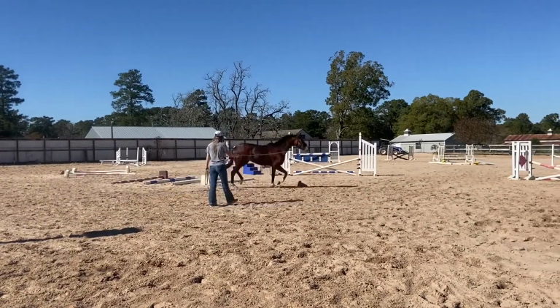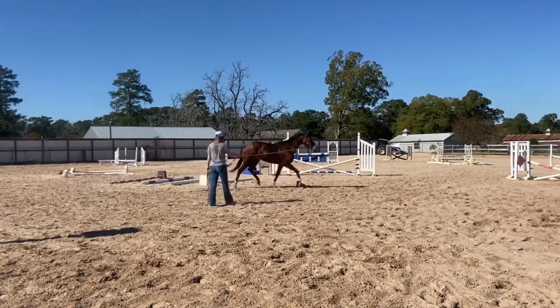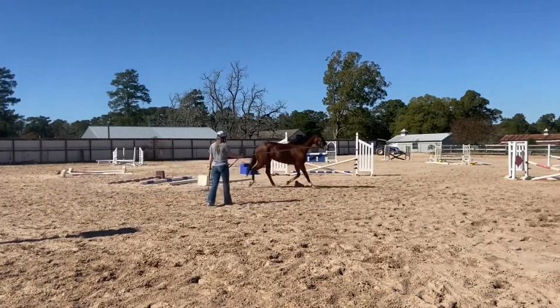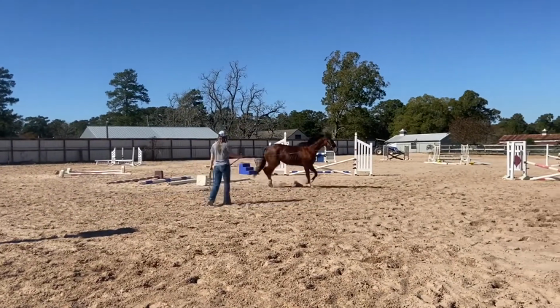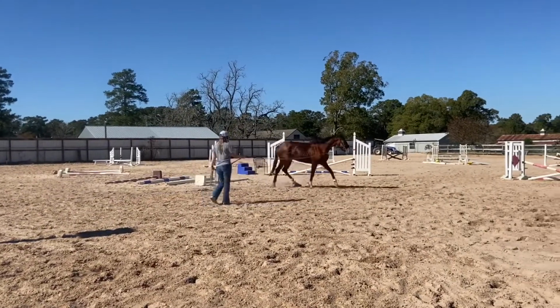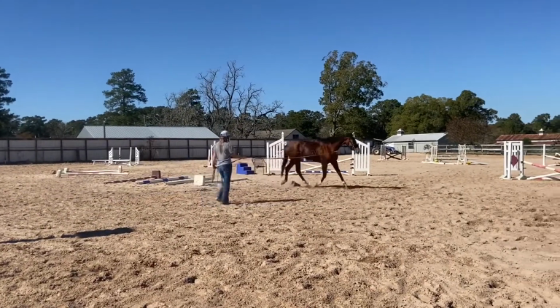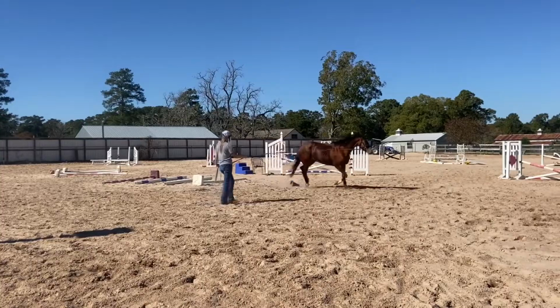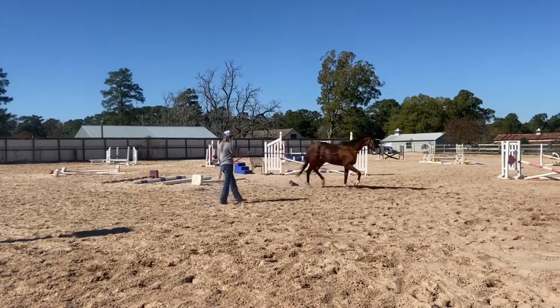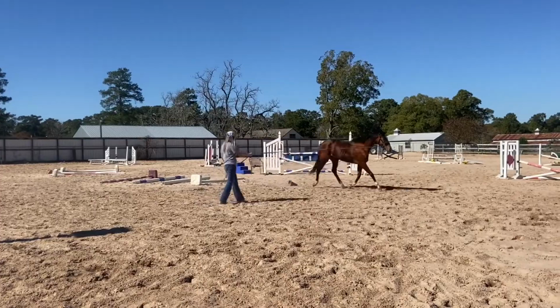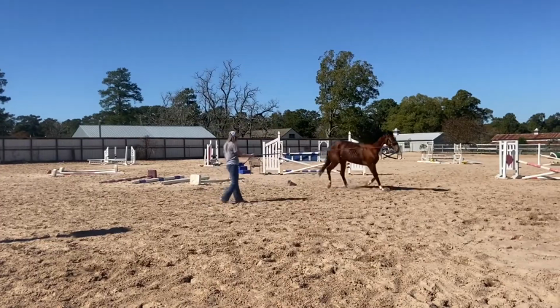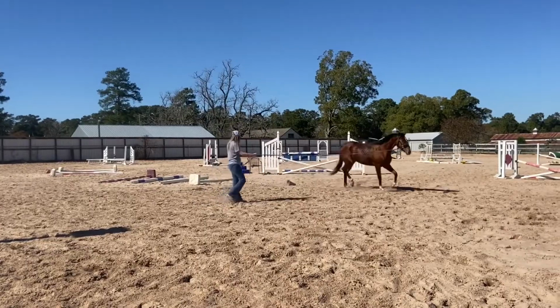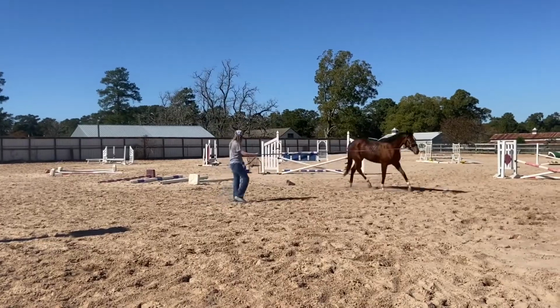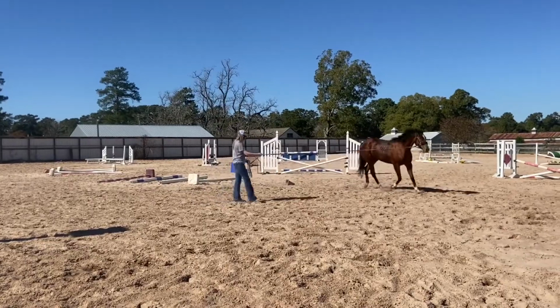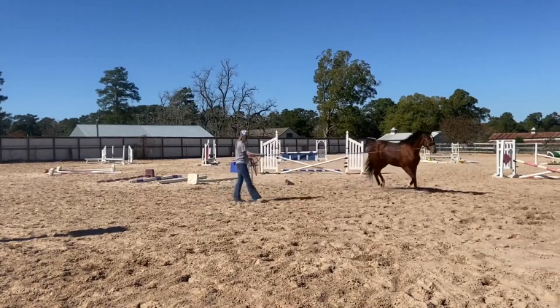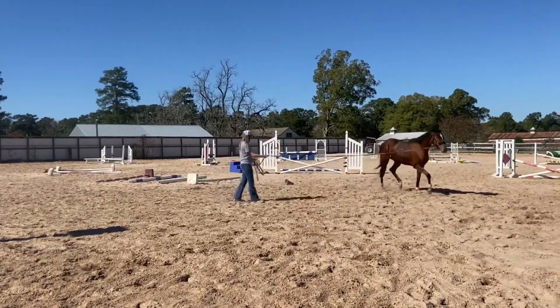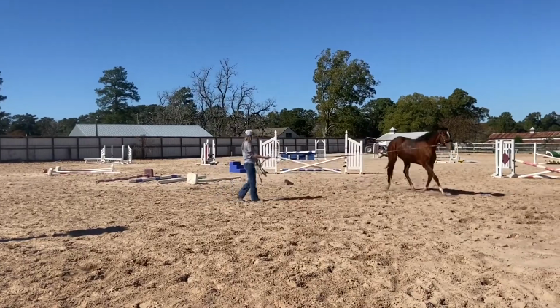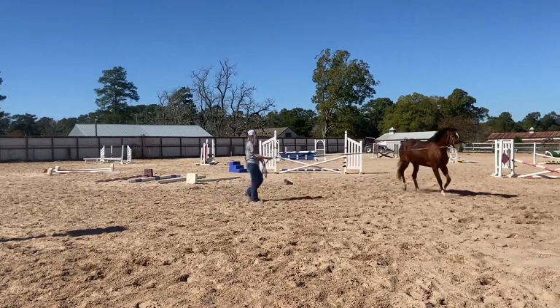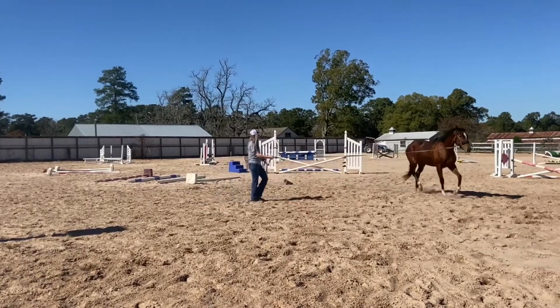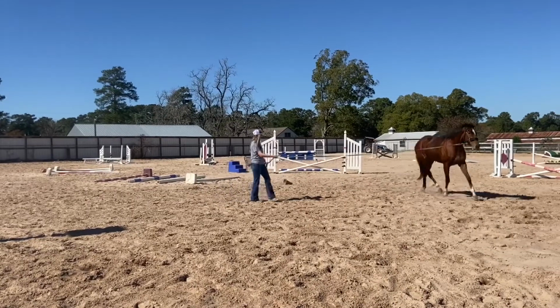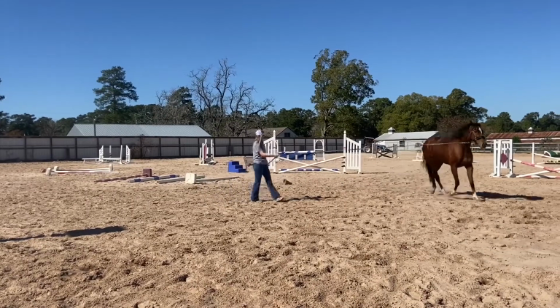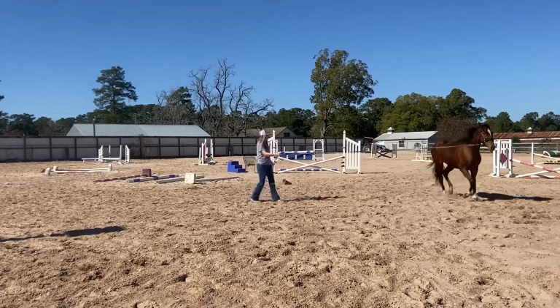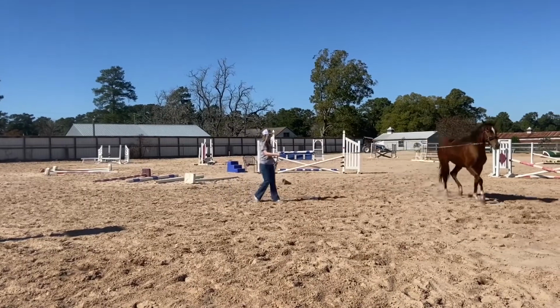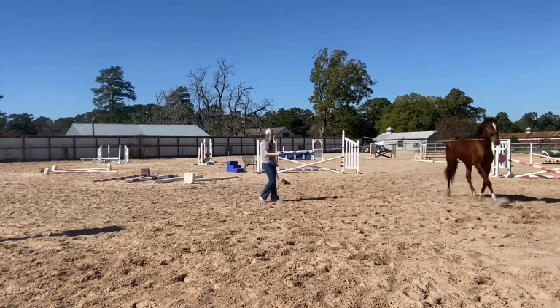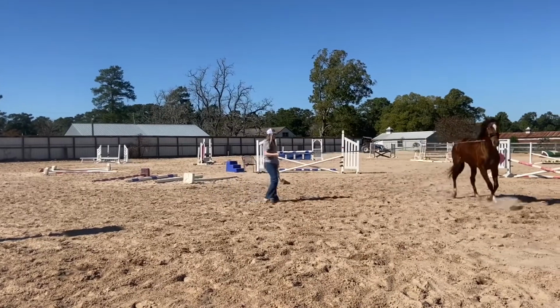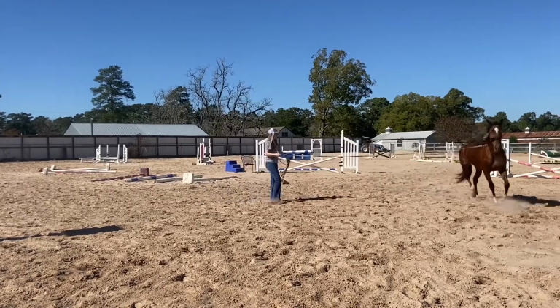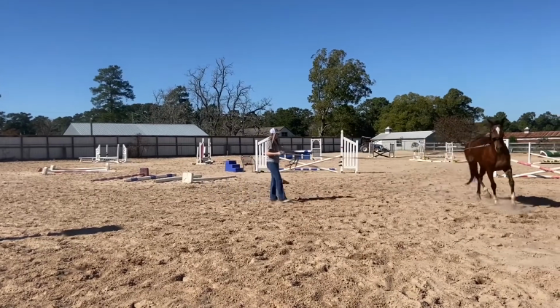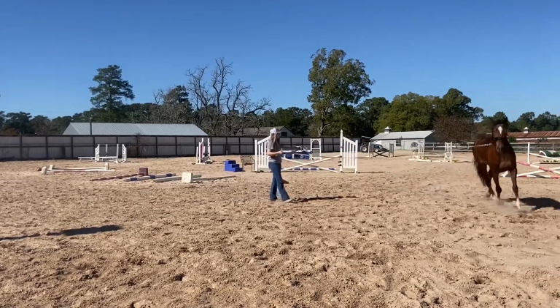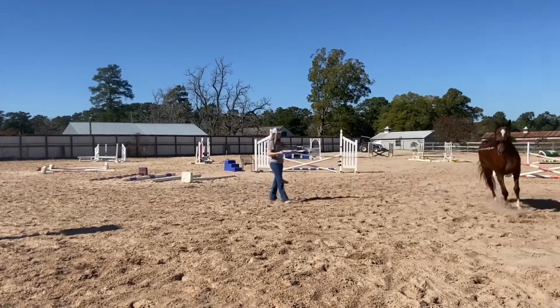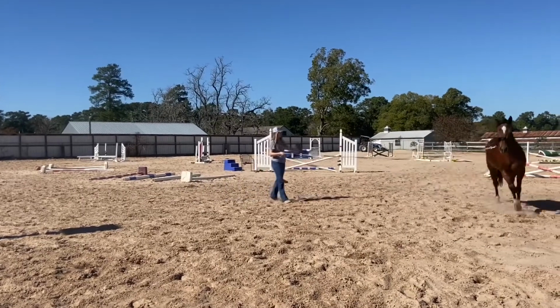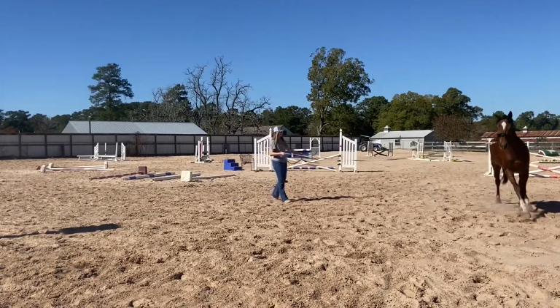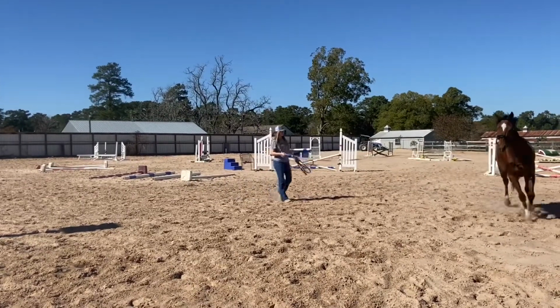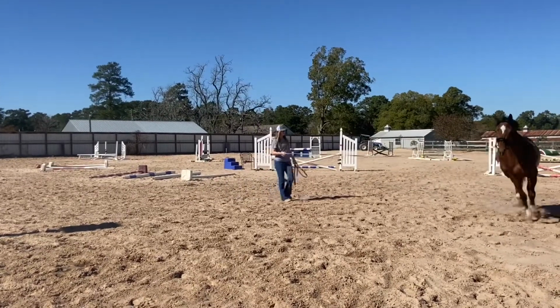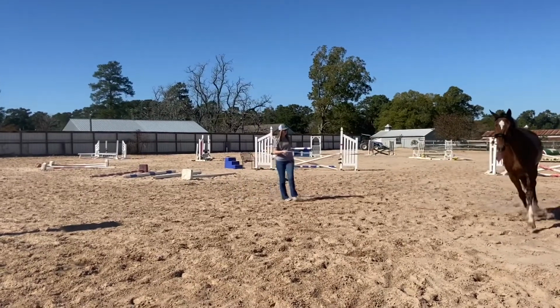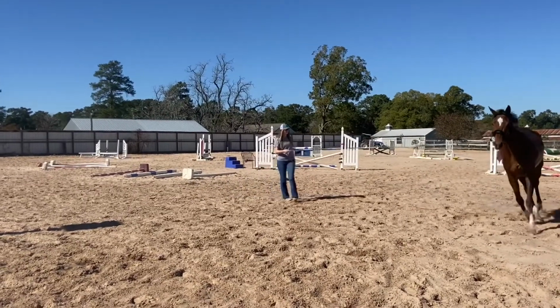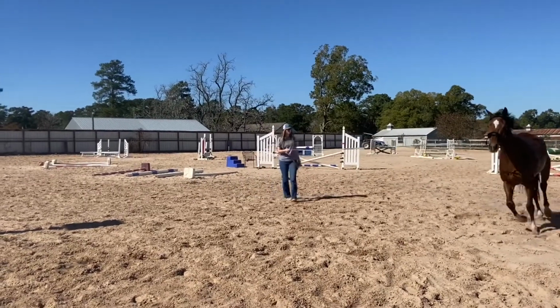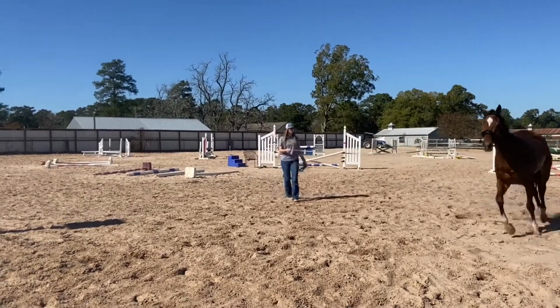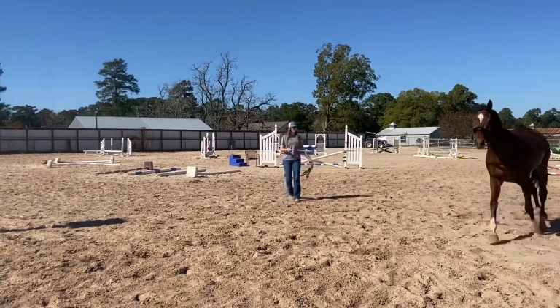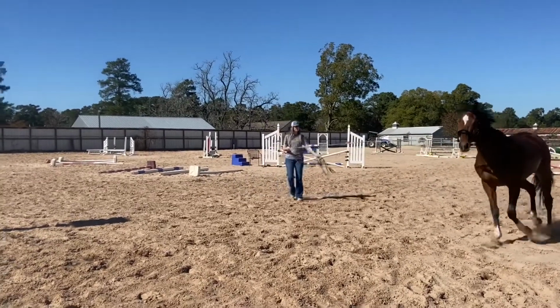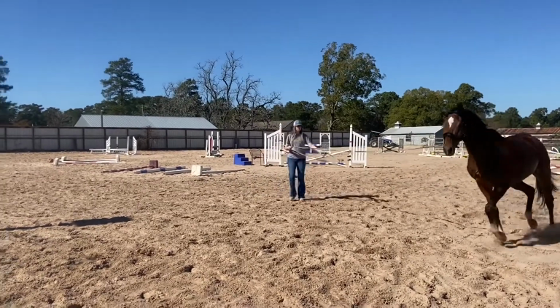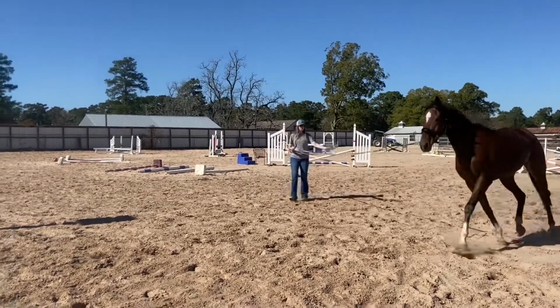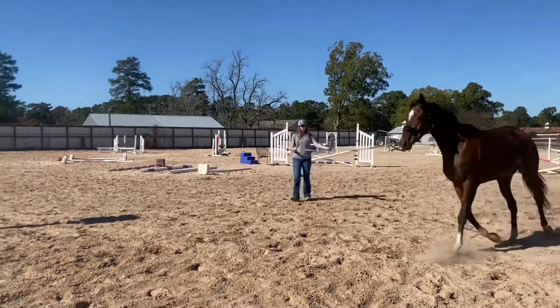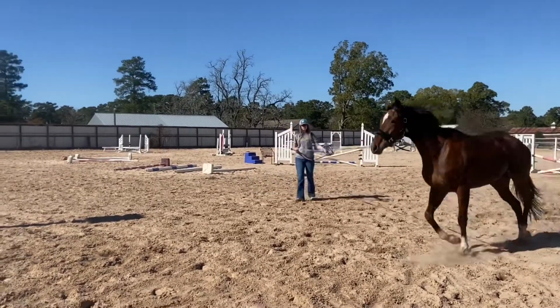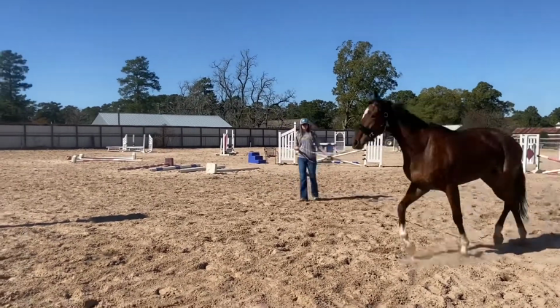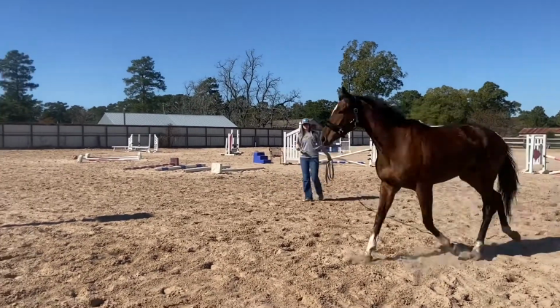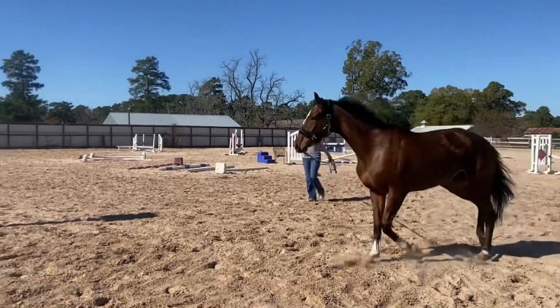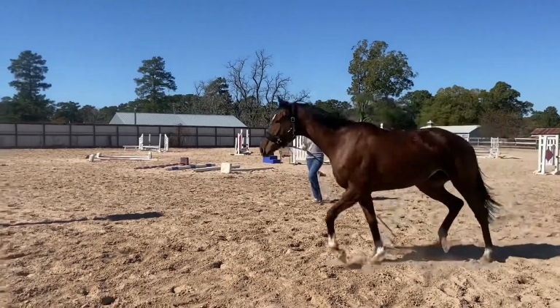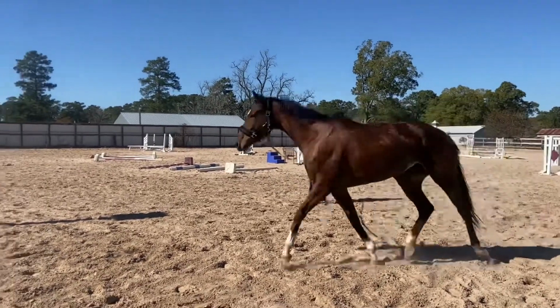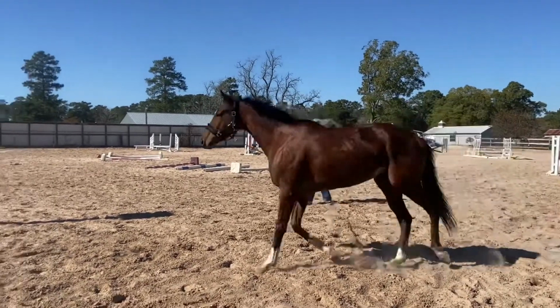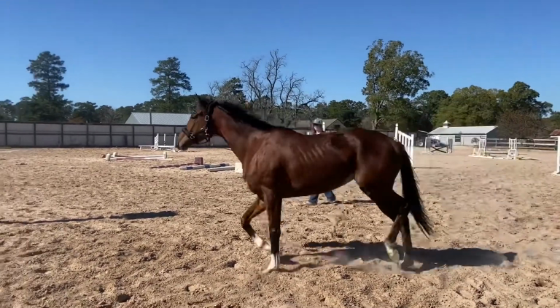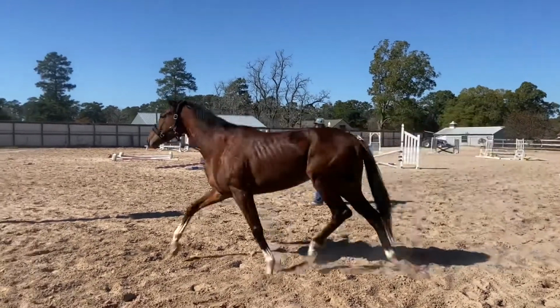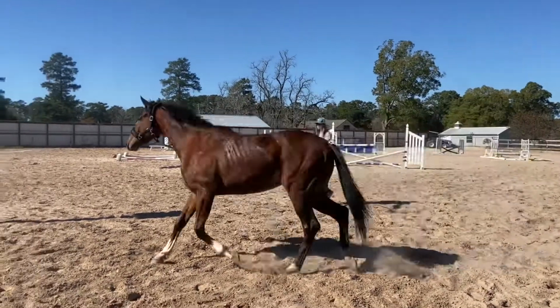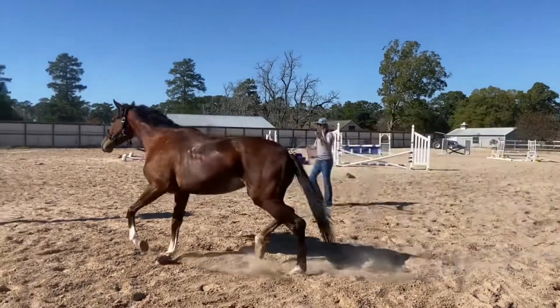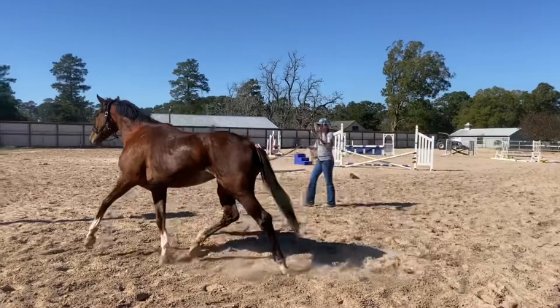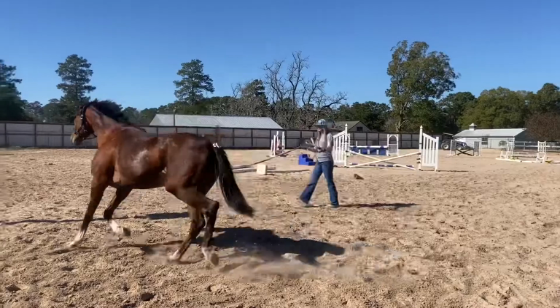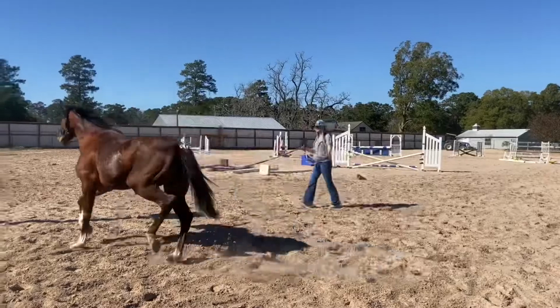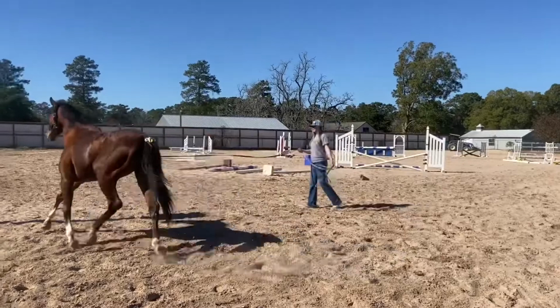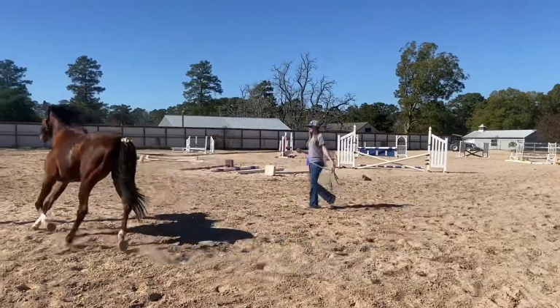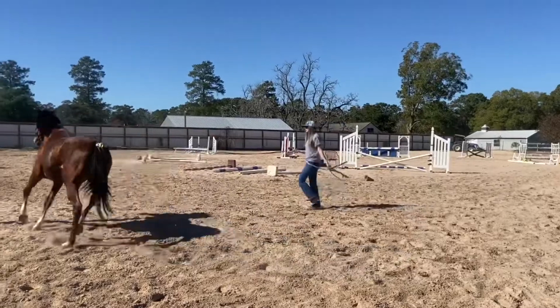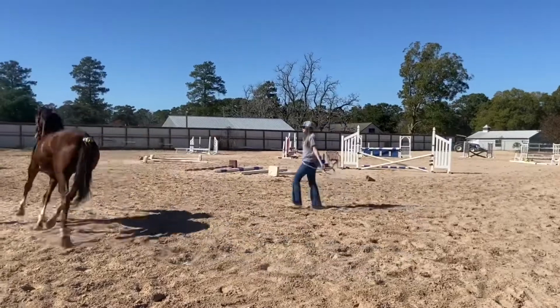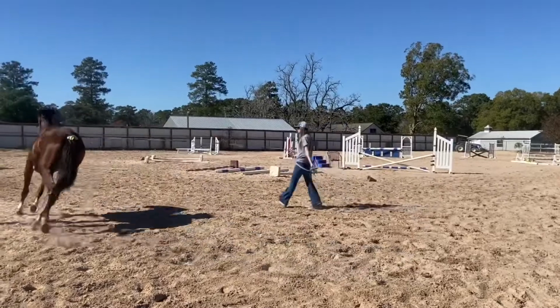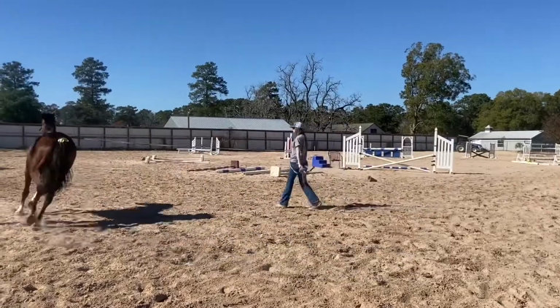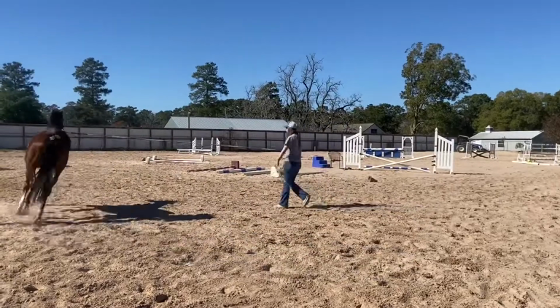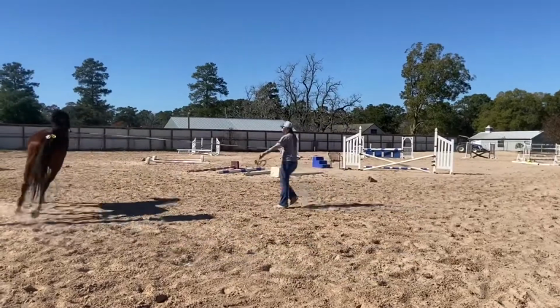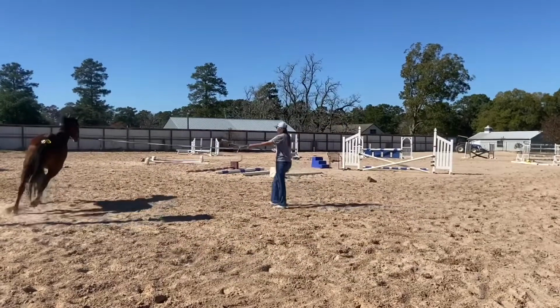We did a little bit of canter work at the end — I didn't record it — and she did good, but we didn't want to push her too much on her first day. Just kind of getting her out and about and seeing what she thought.